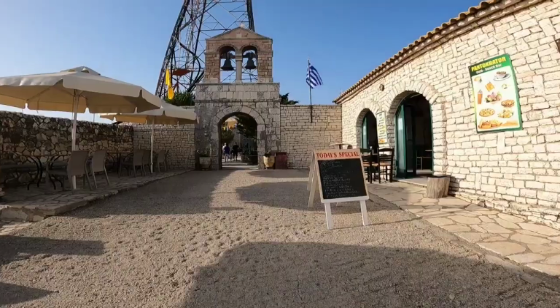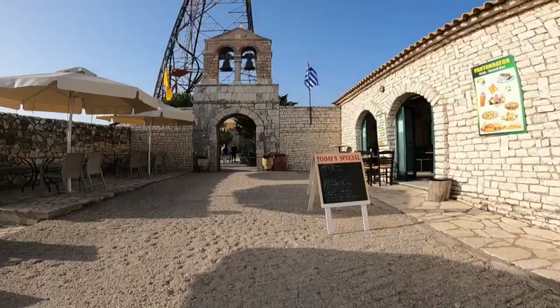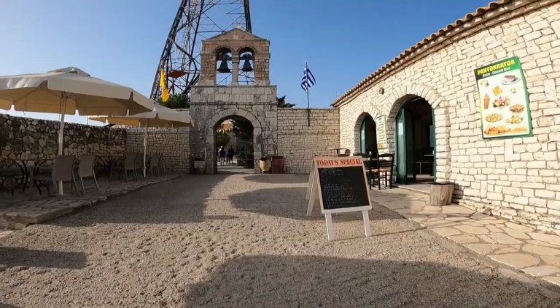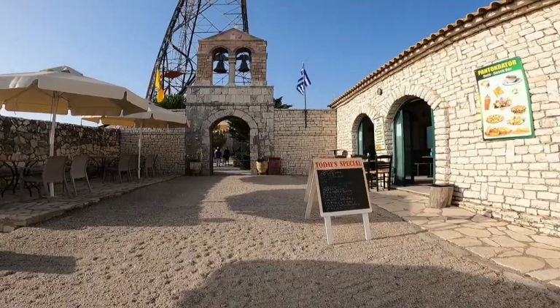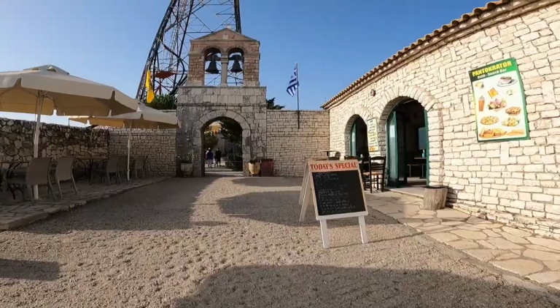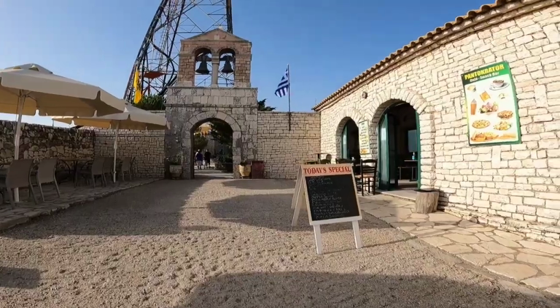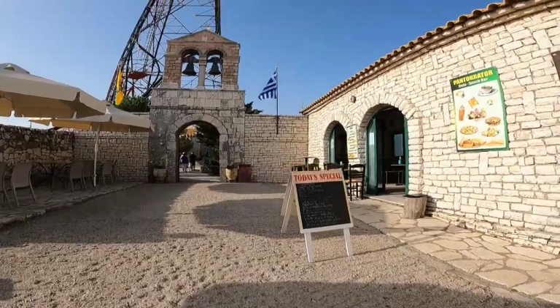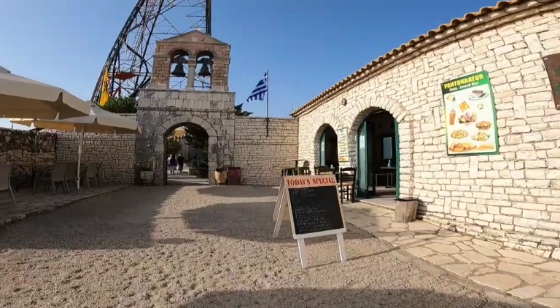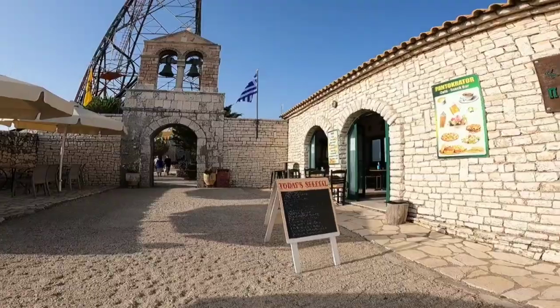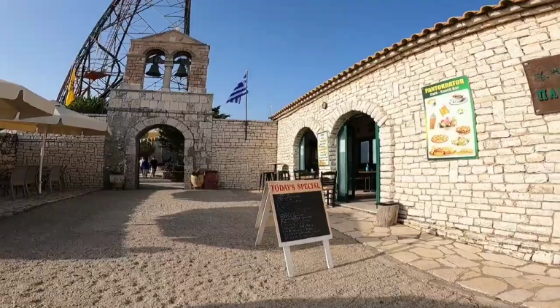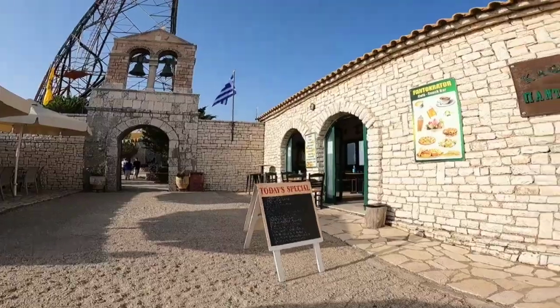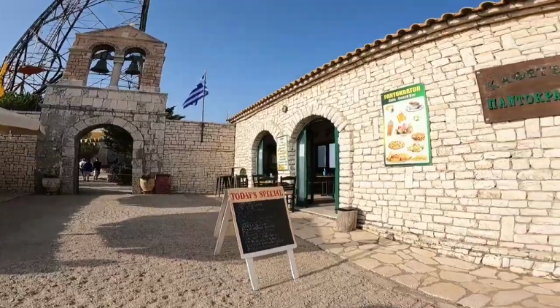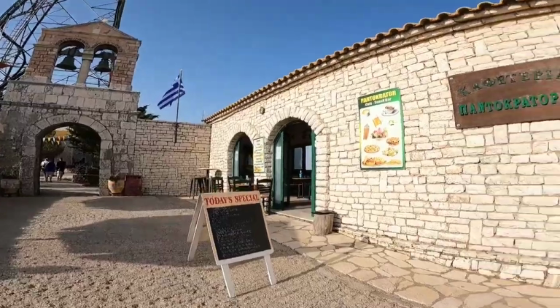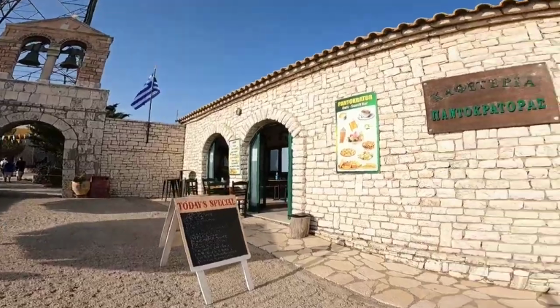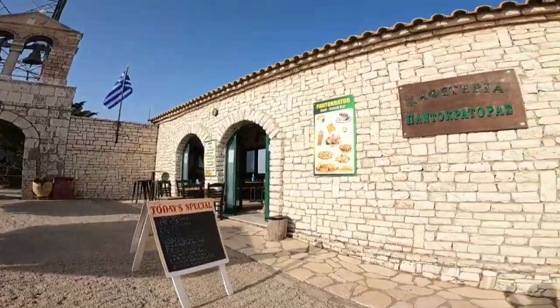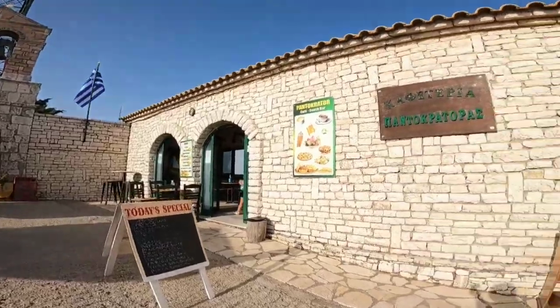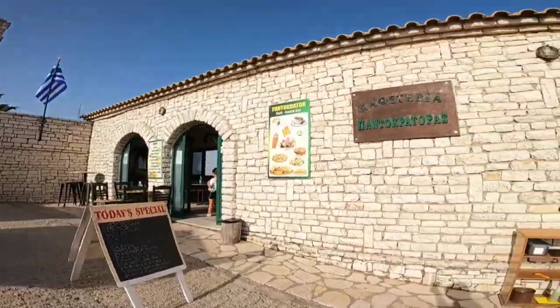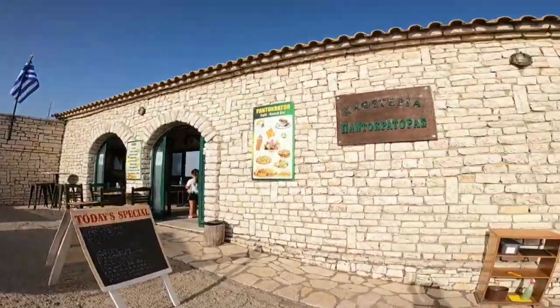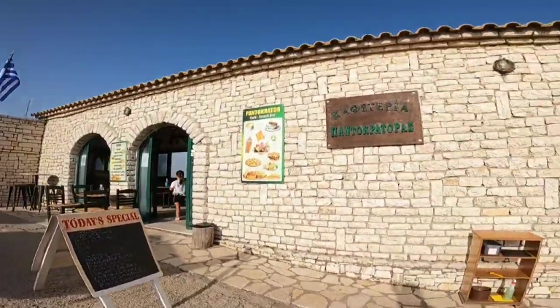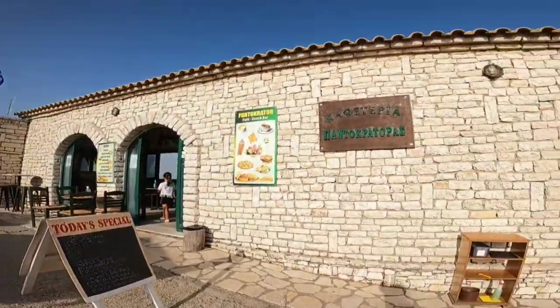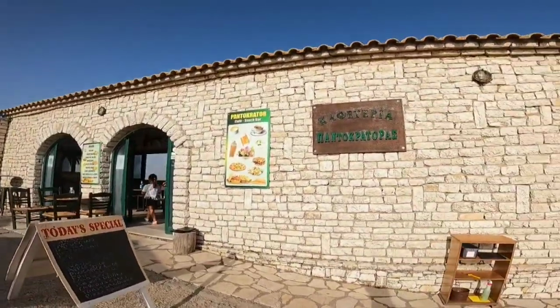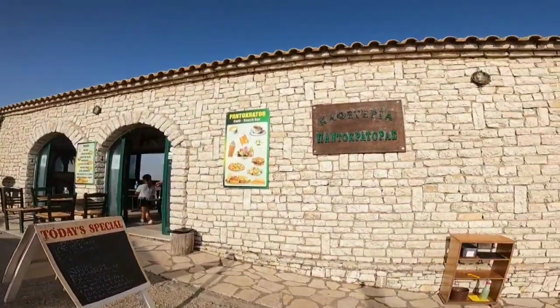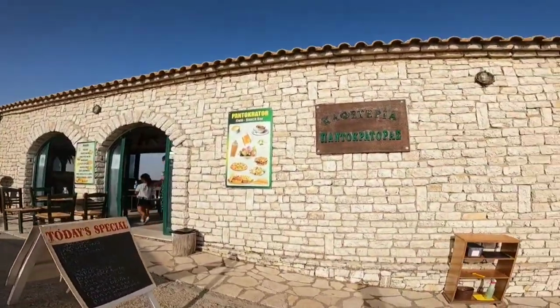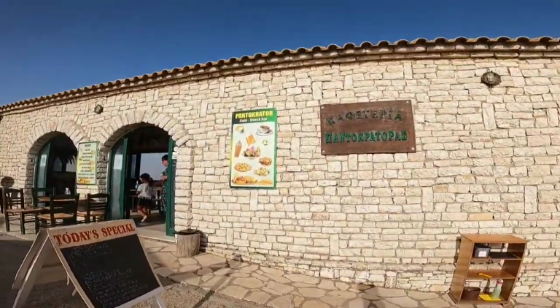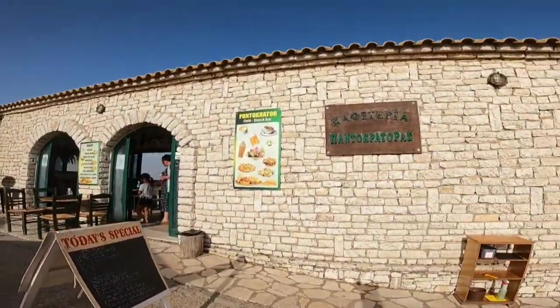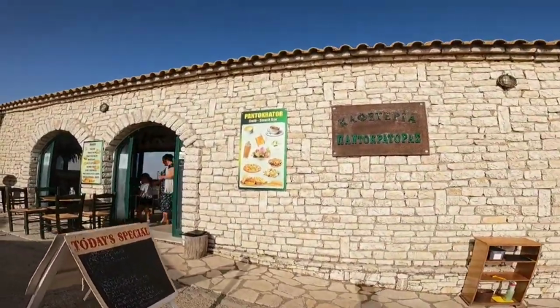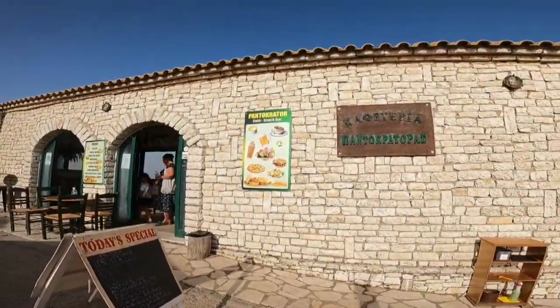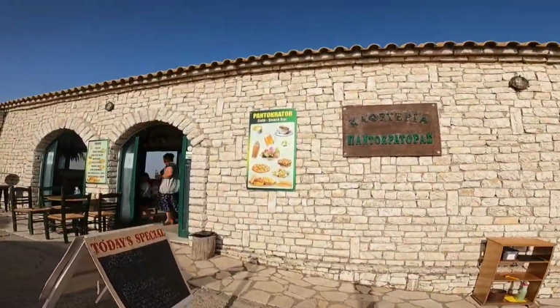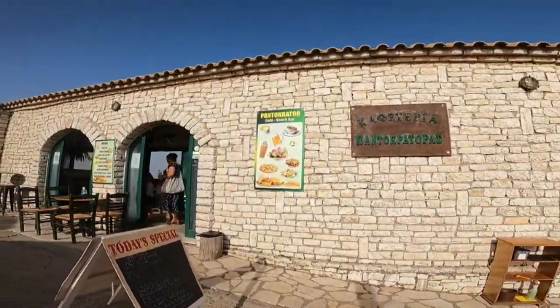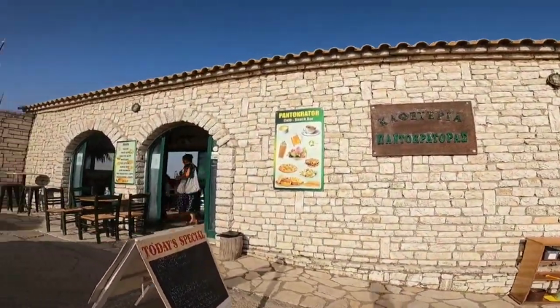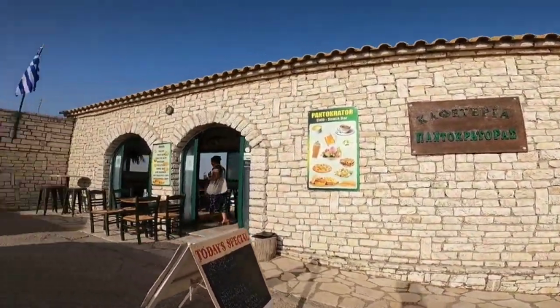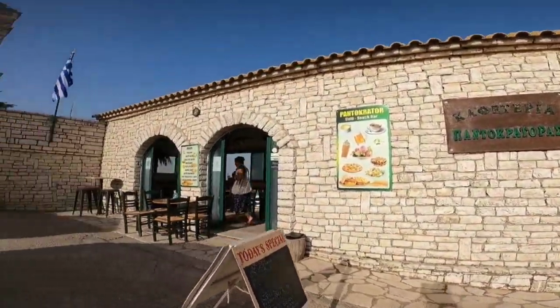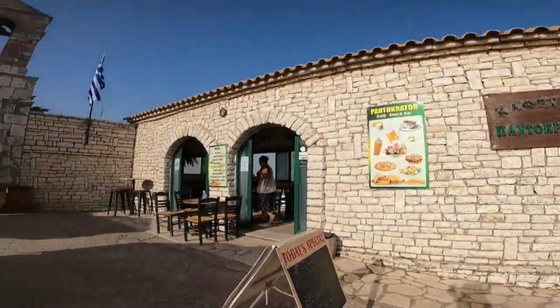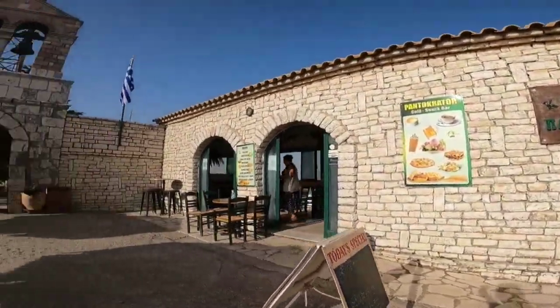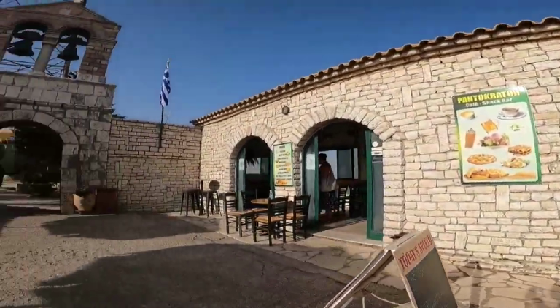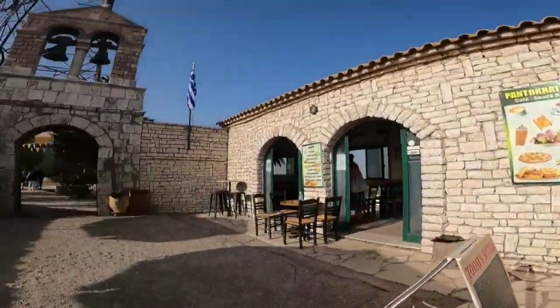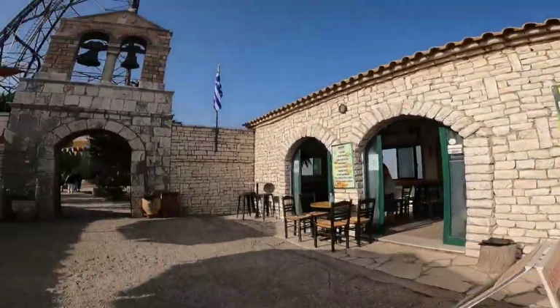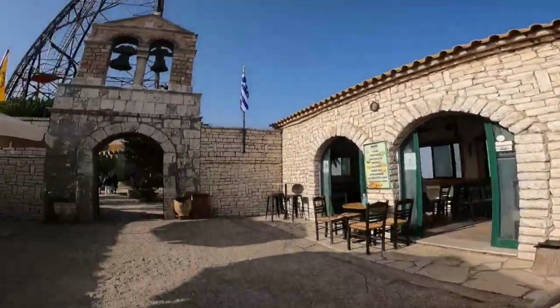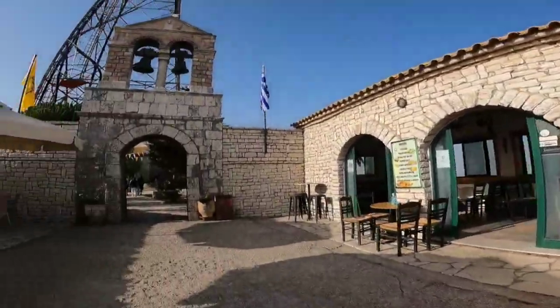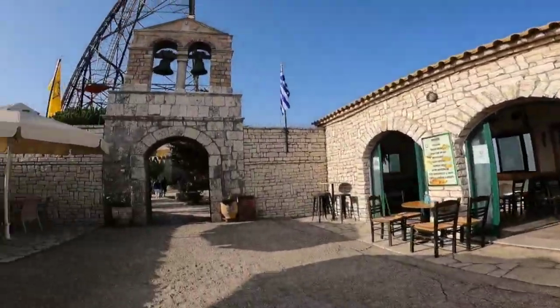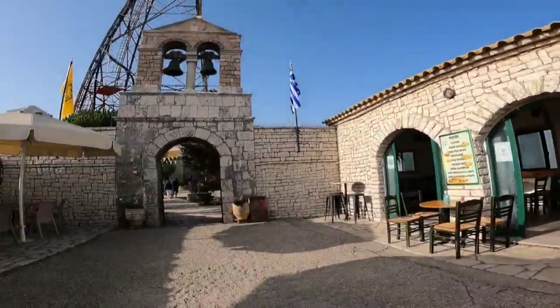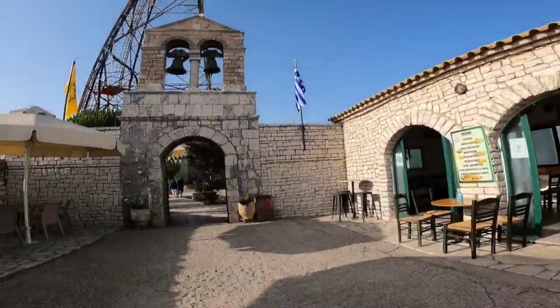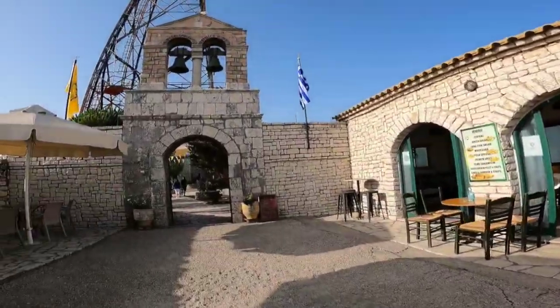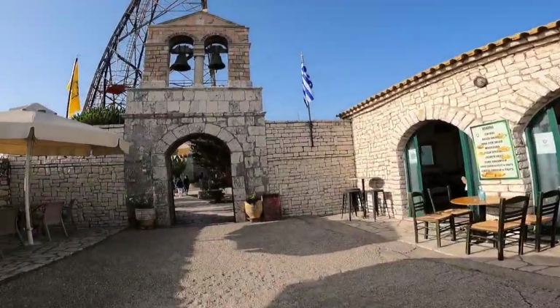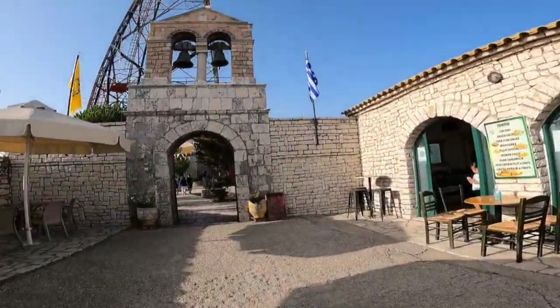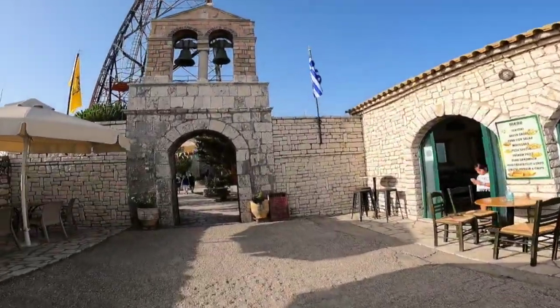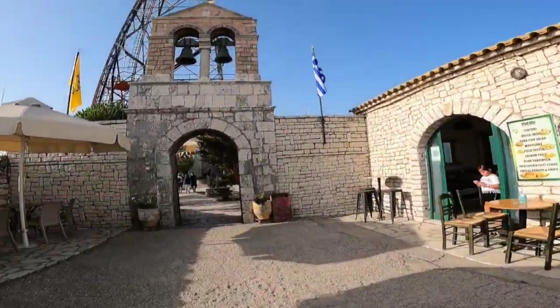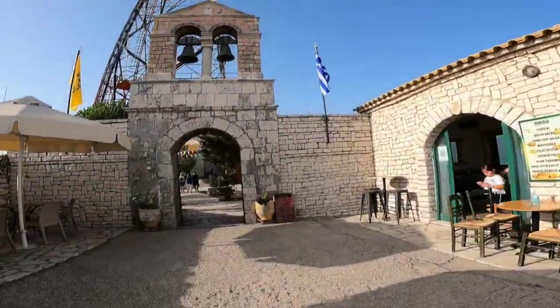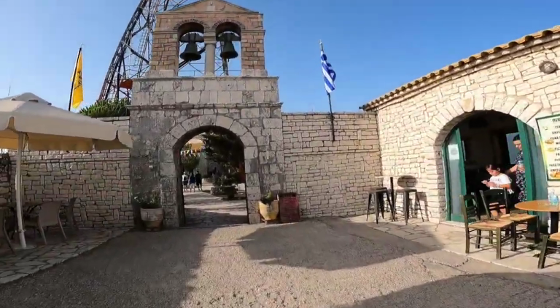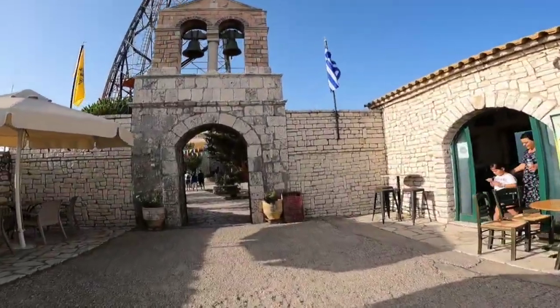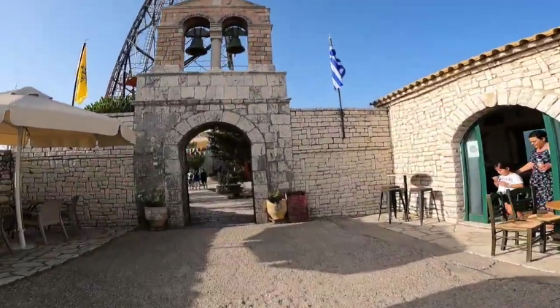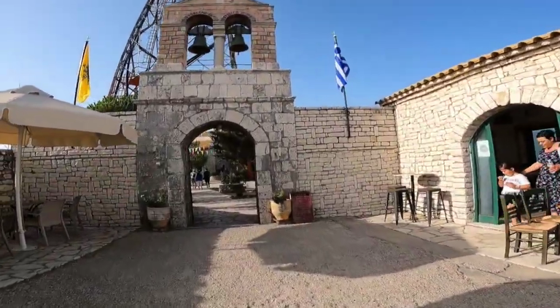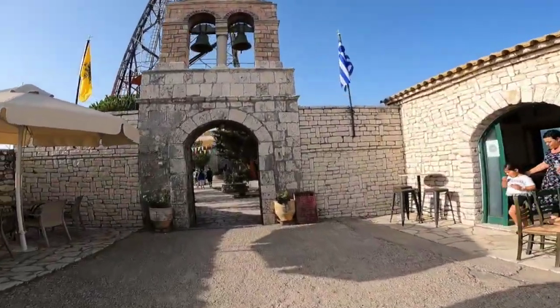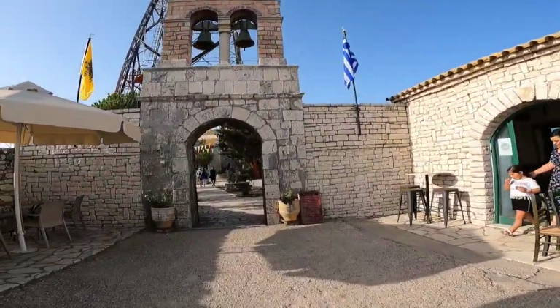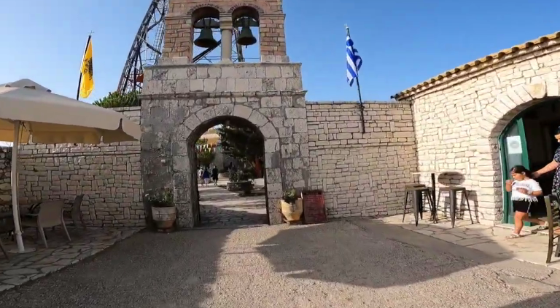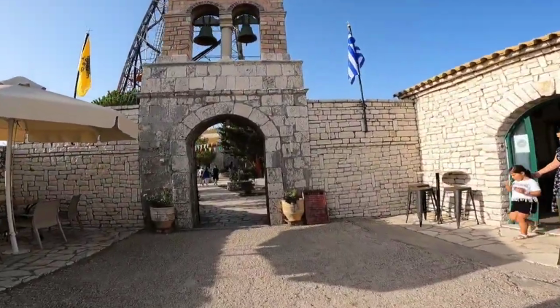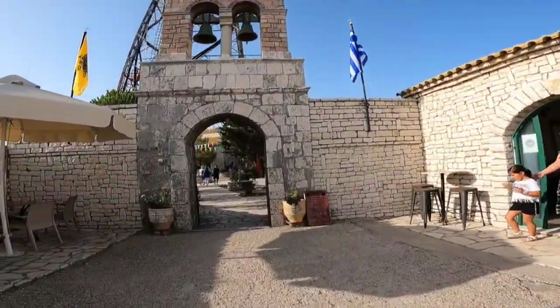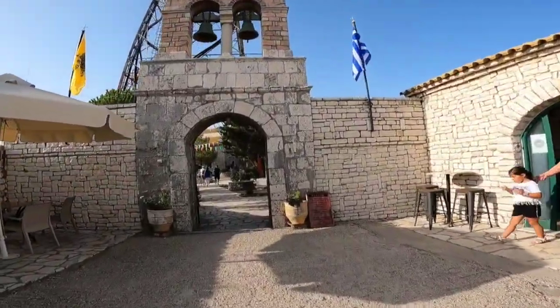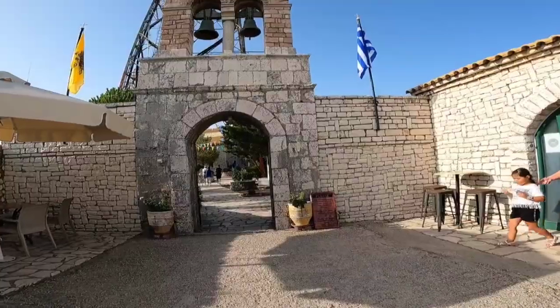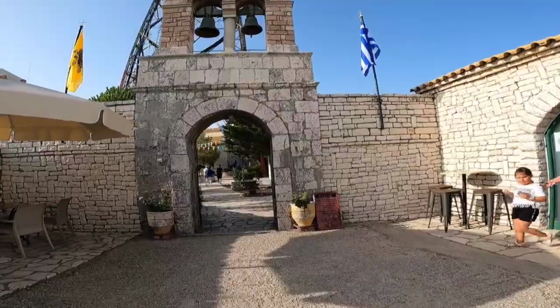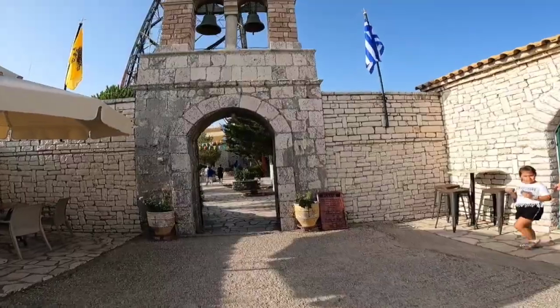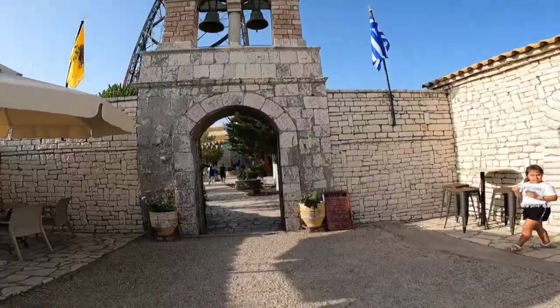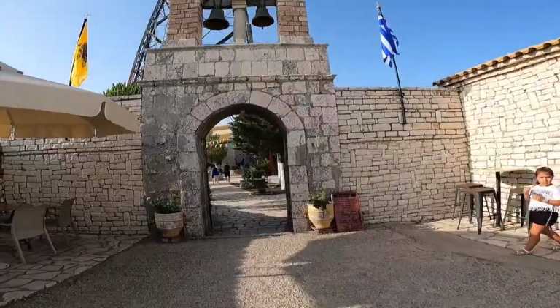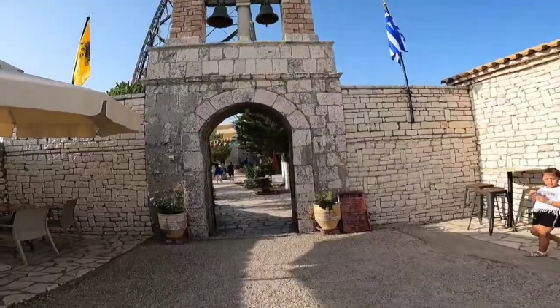There's also a cafe for tourists and a monastery at the summit.